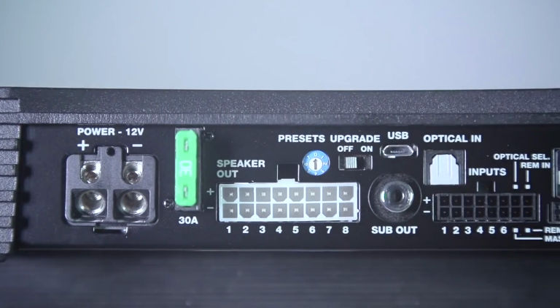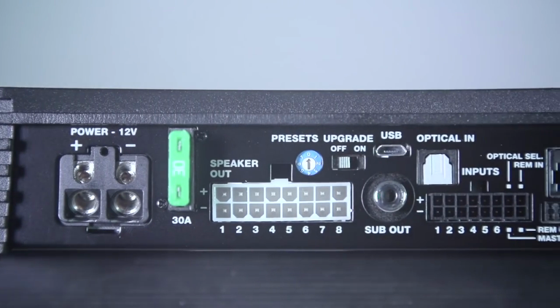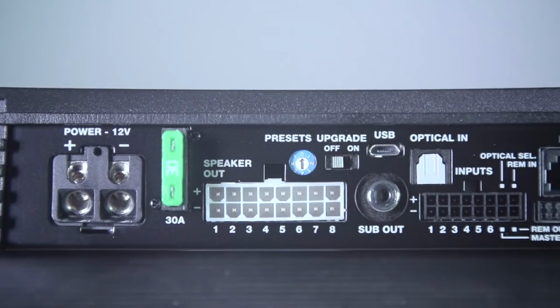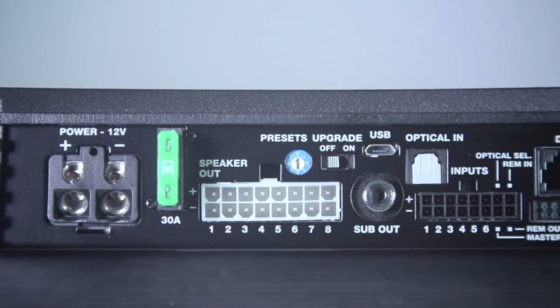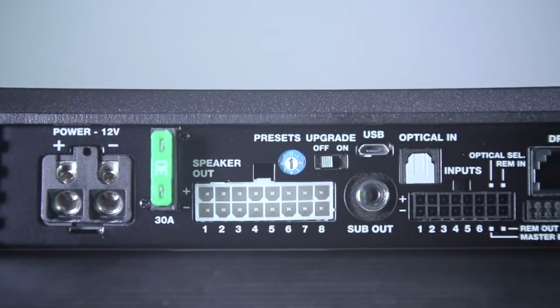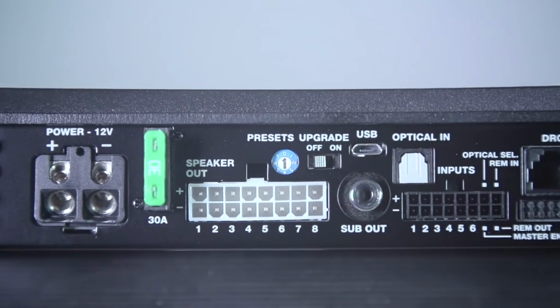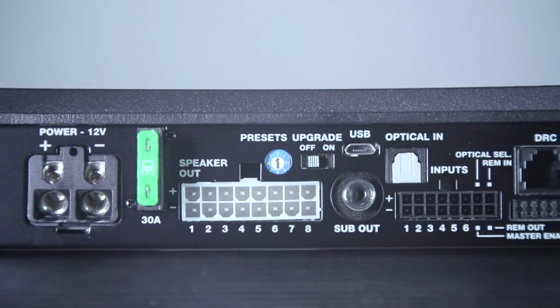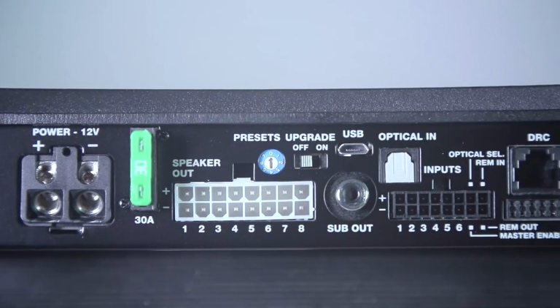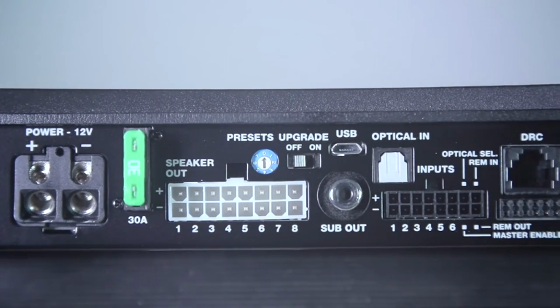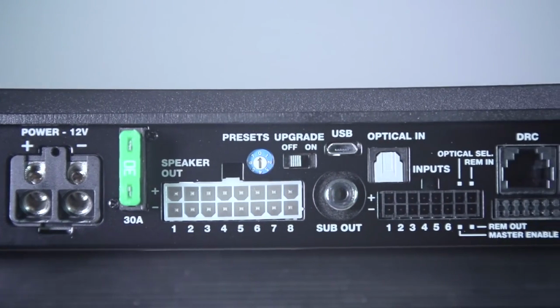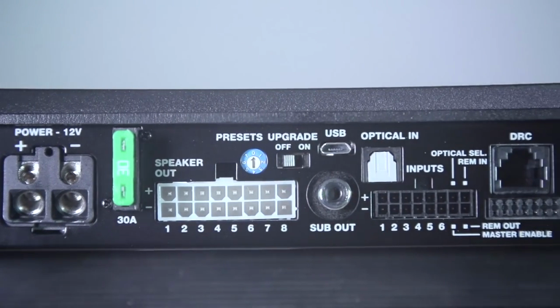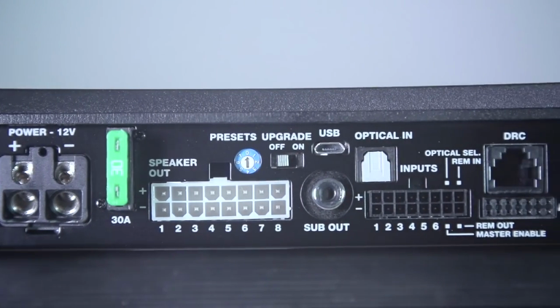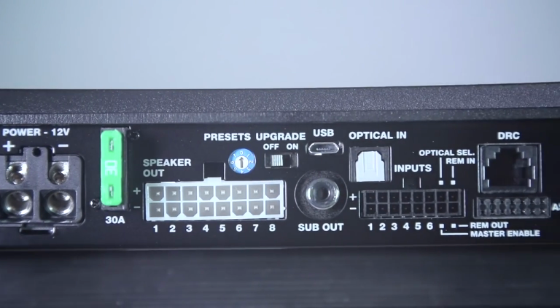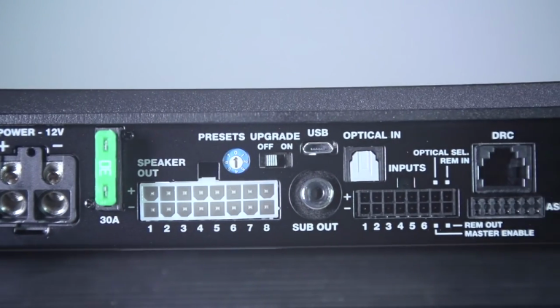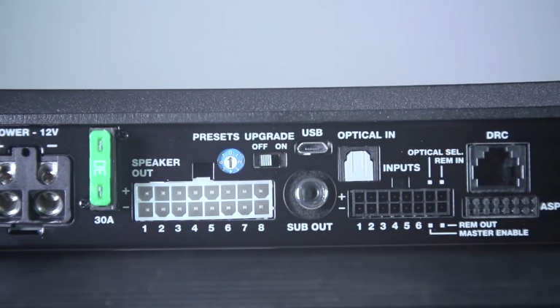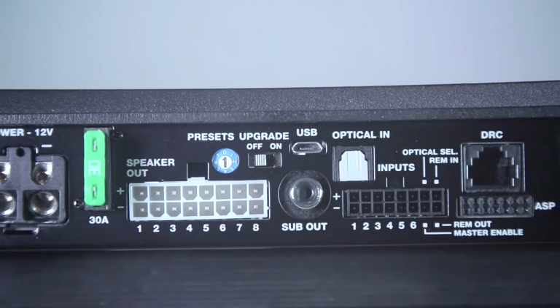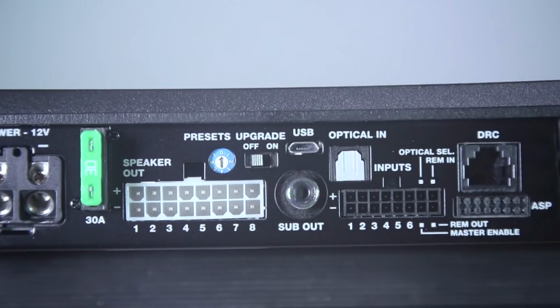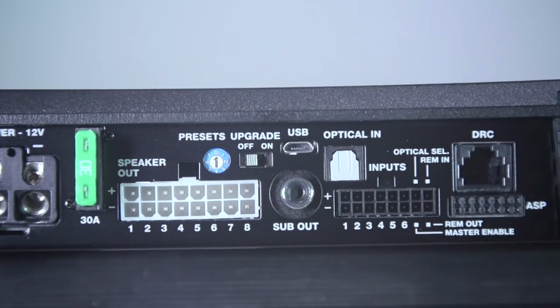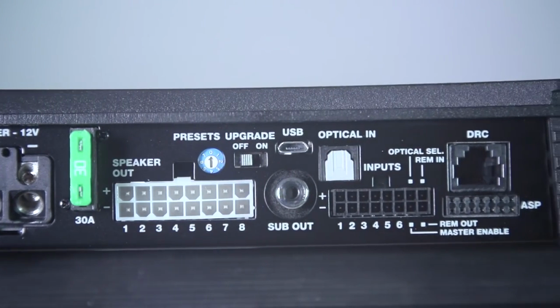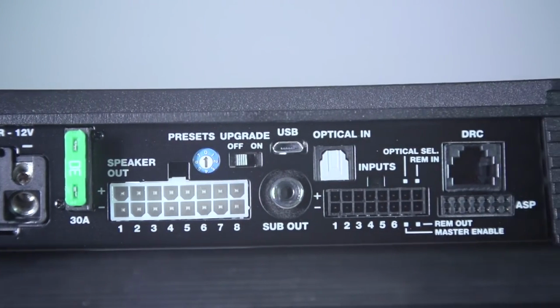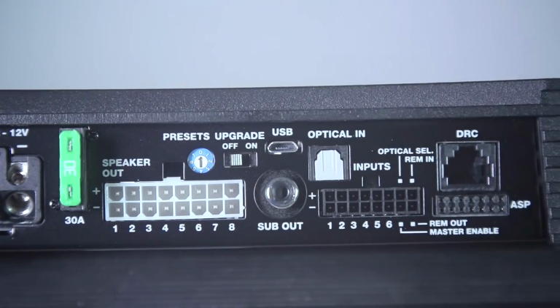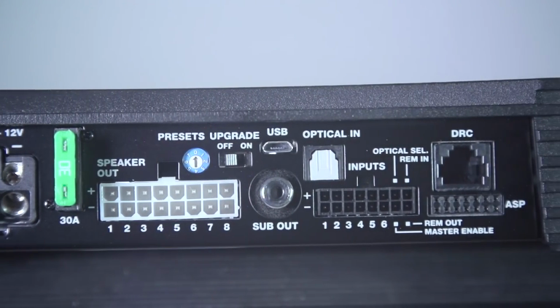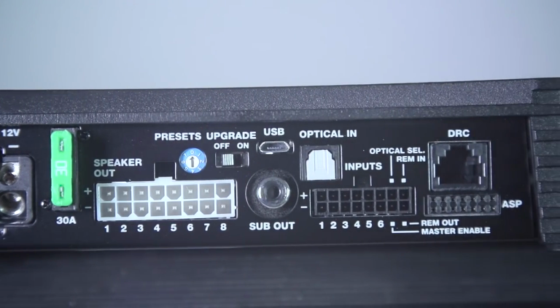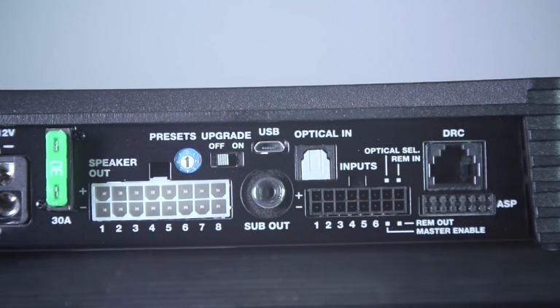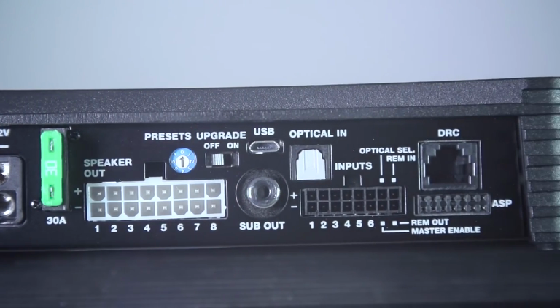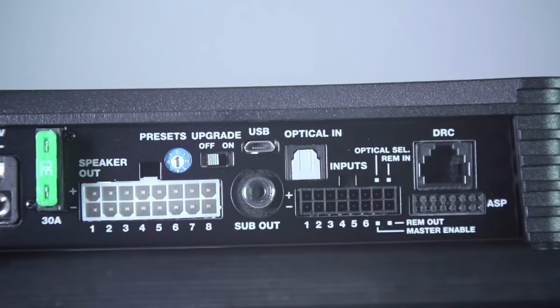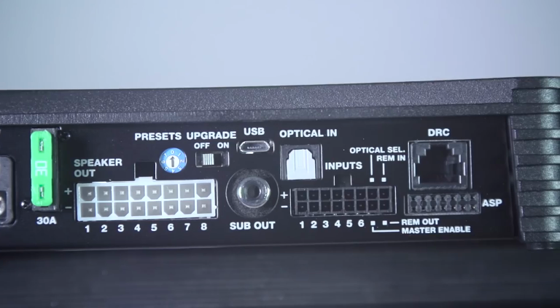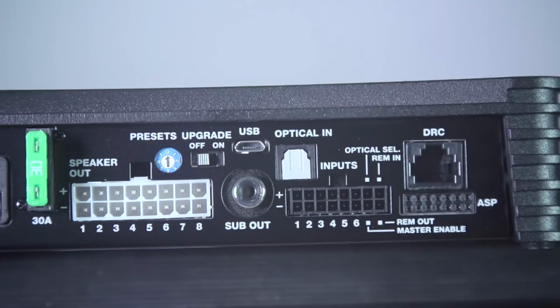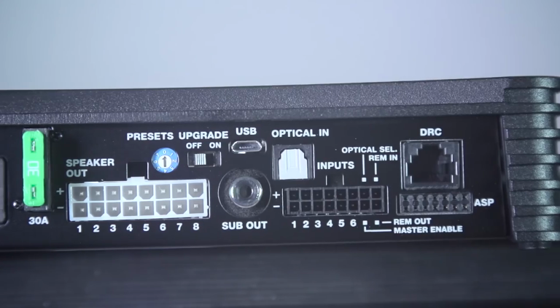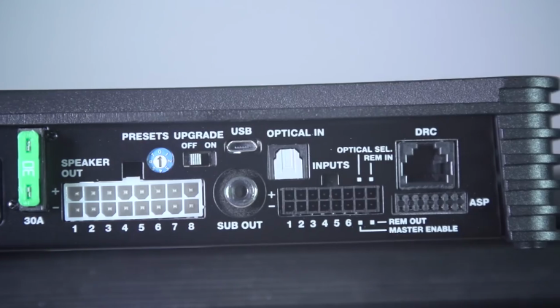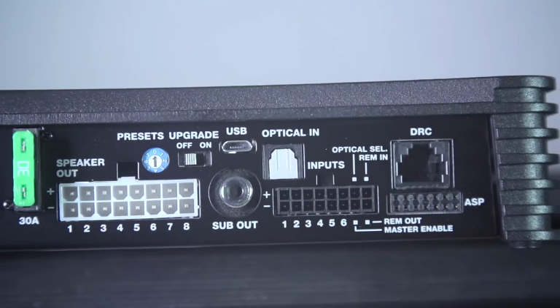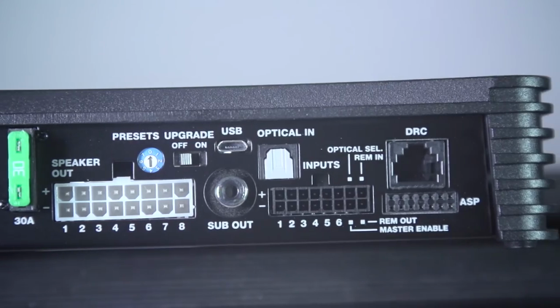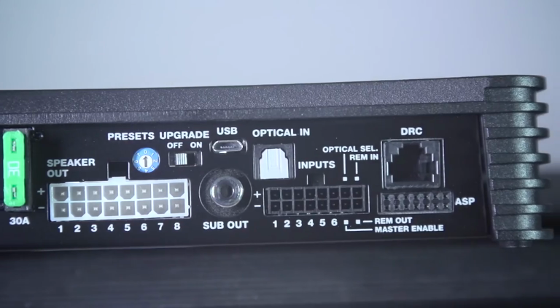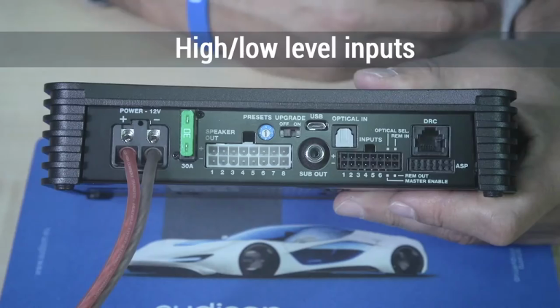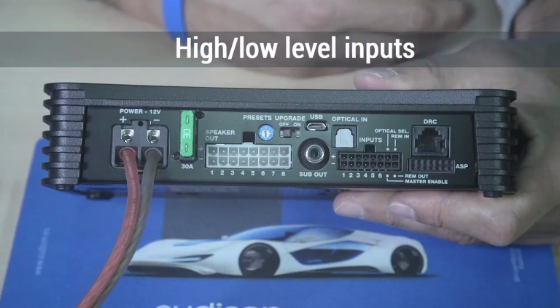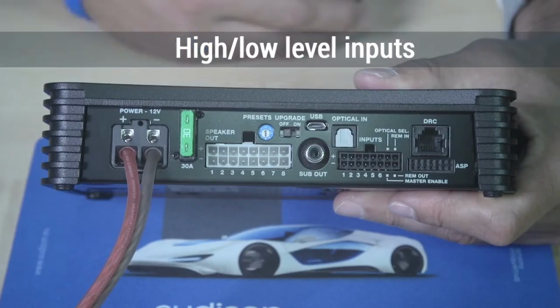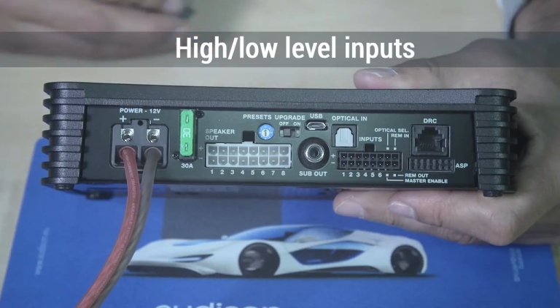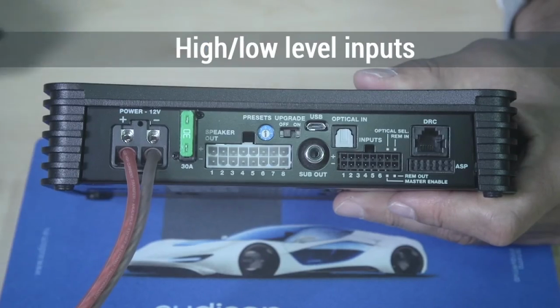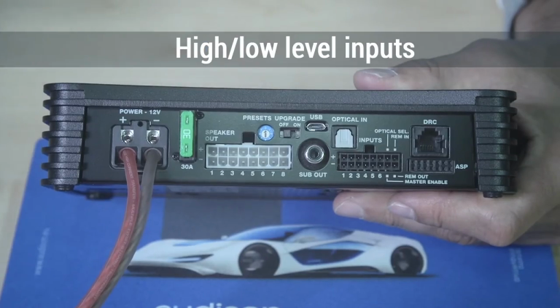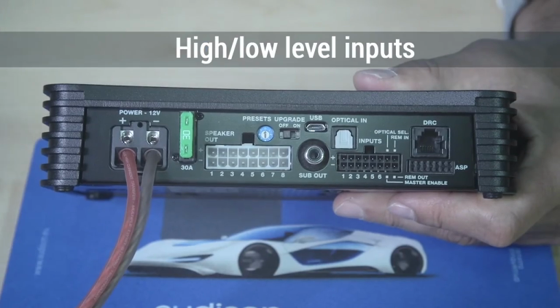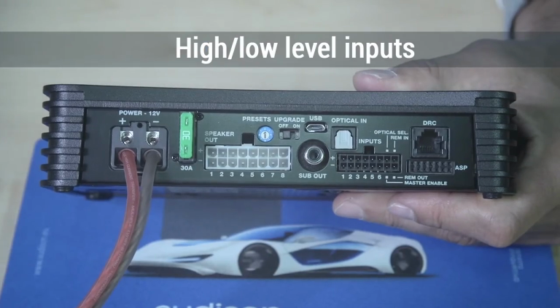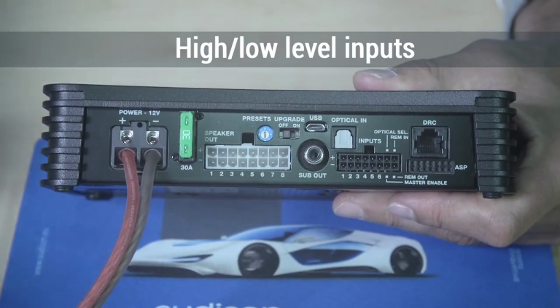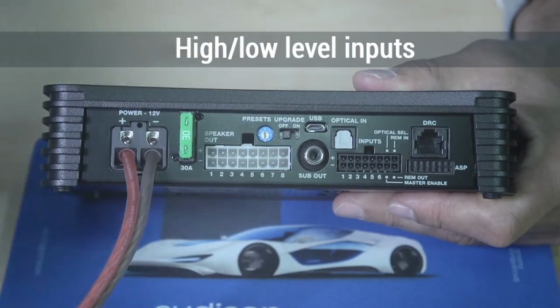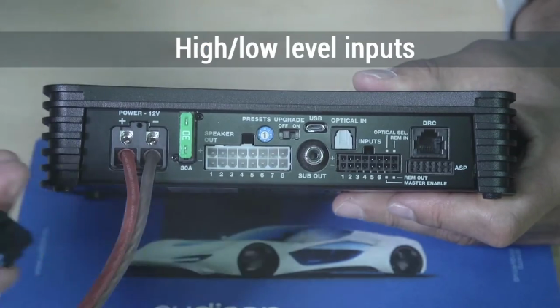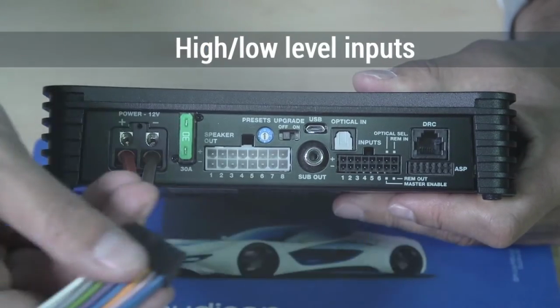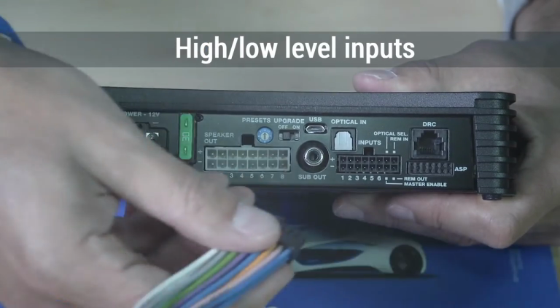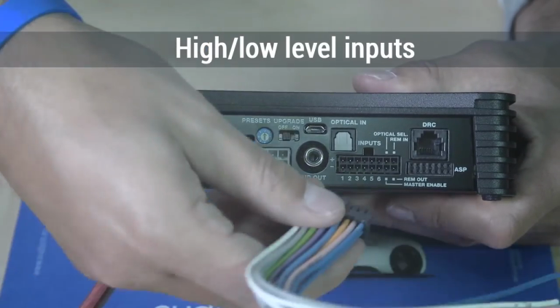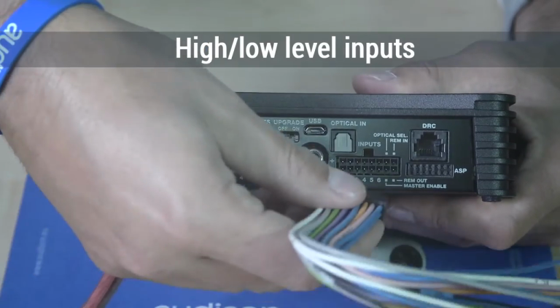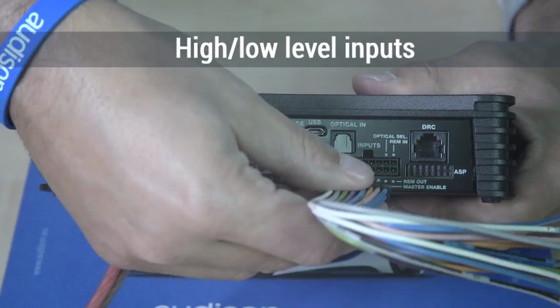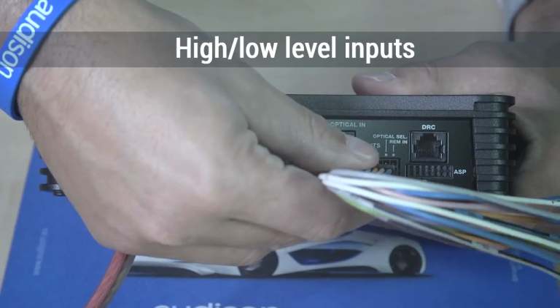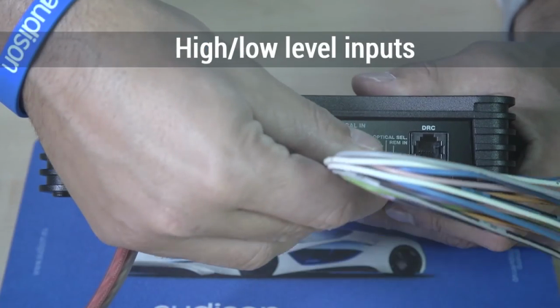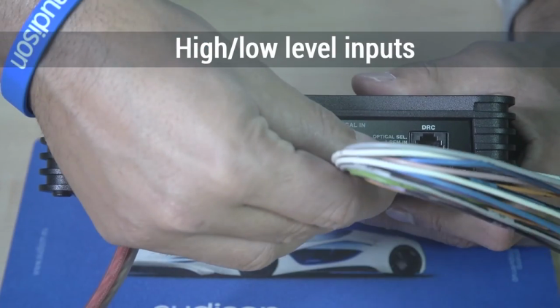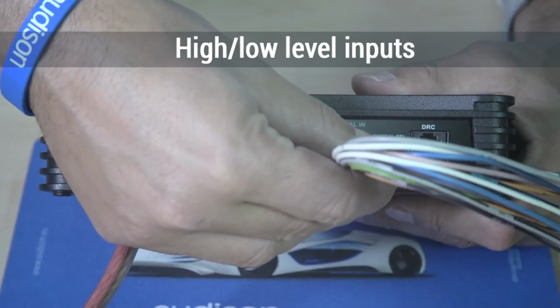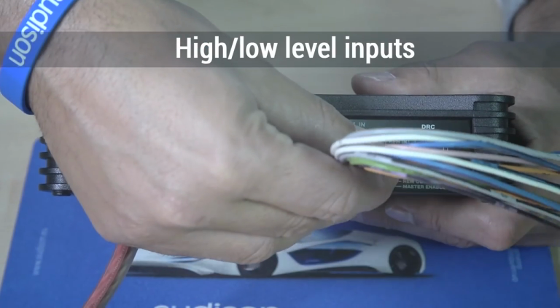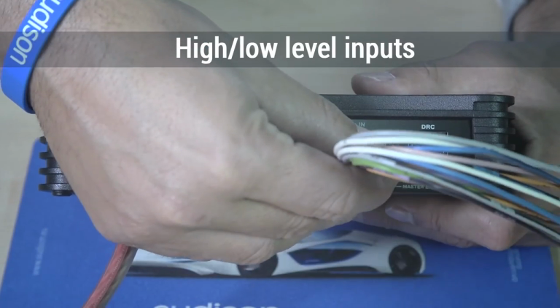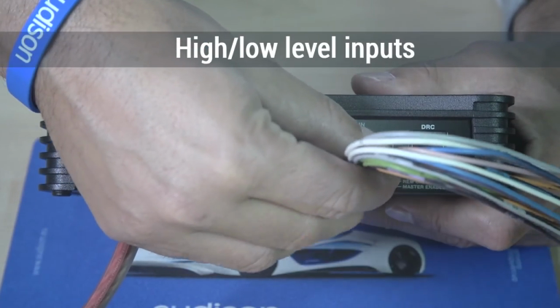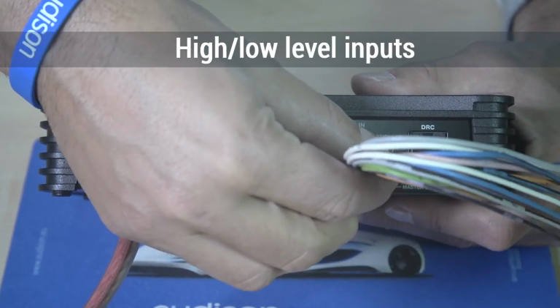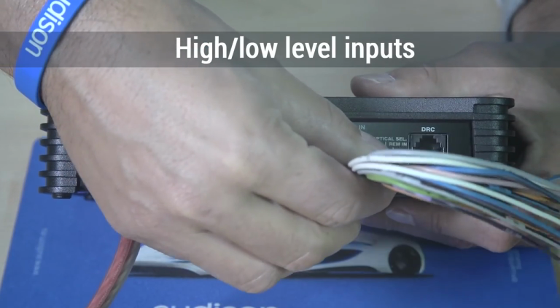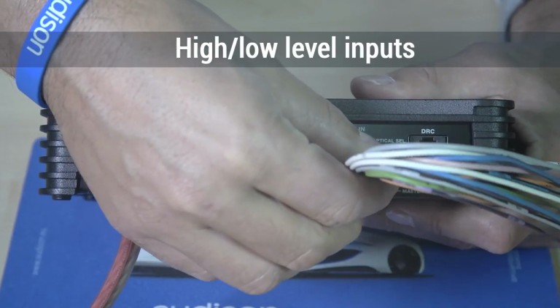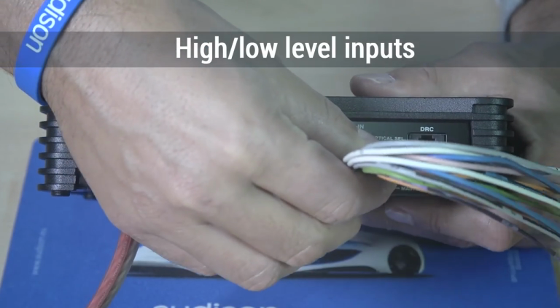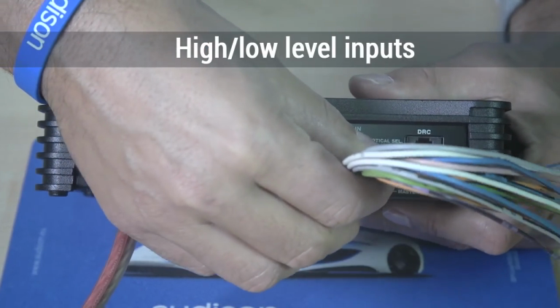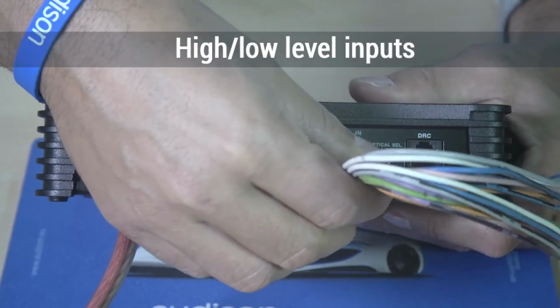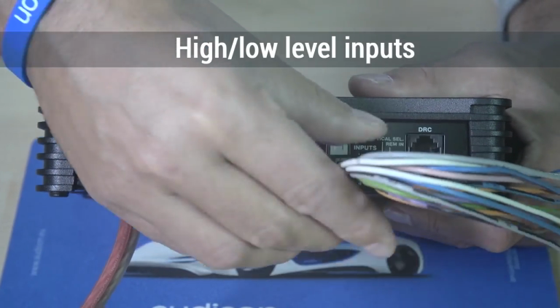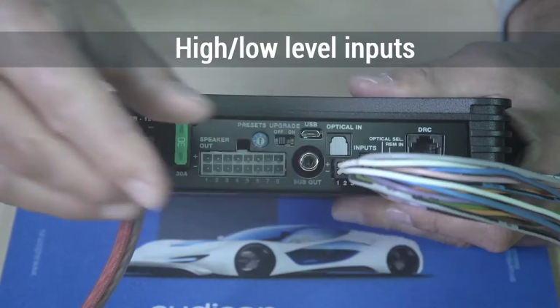The single side connection panel provides easy access to all the inputs, outputs and controls of the amplifier.